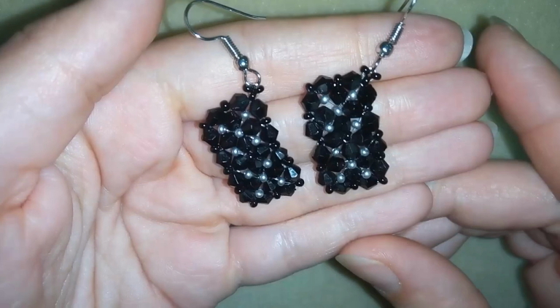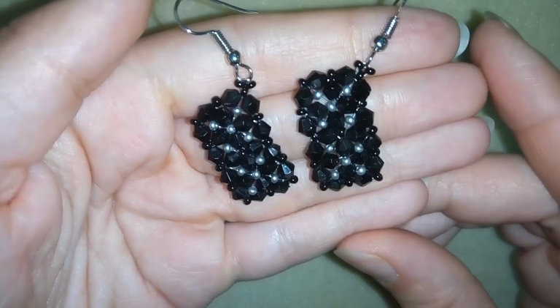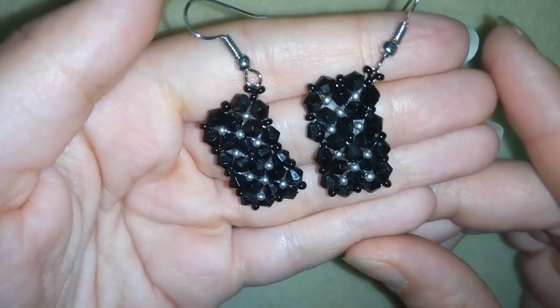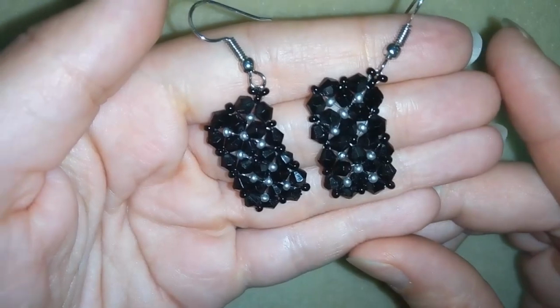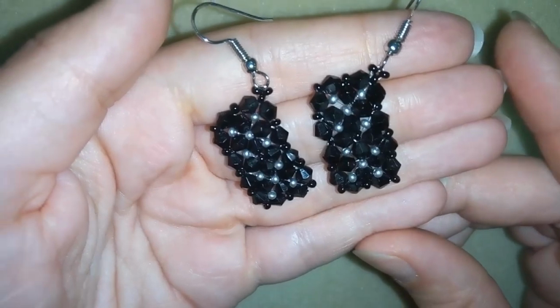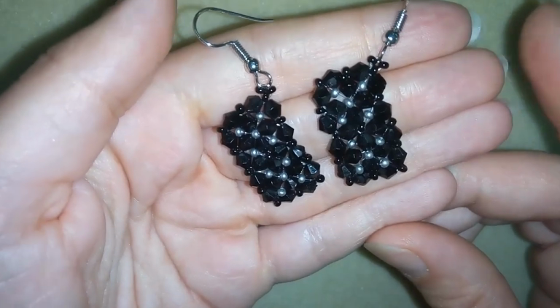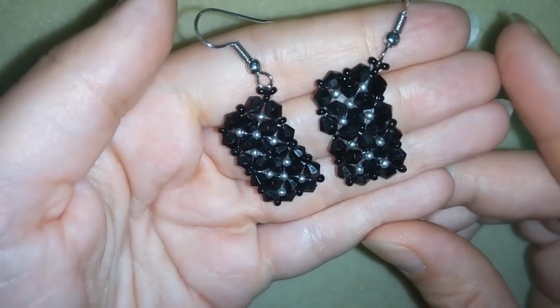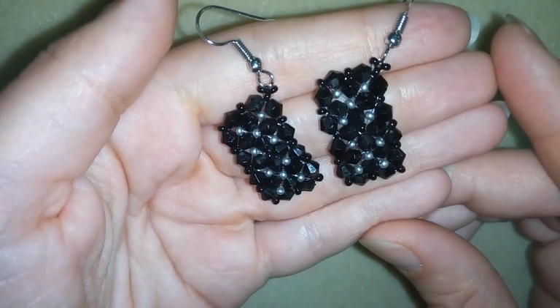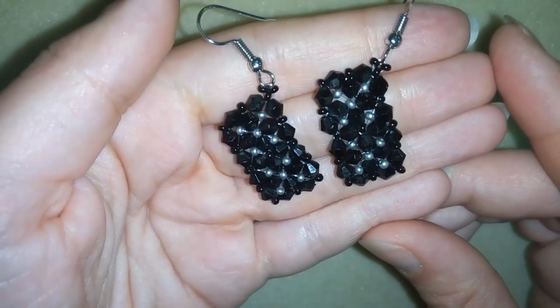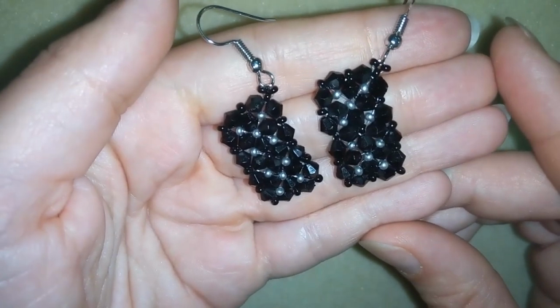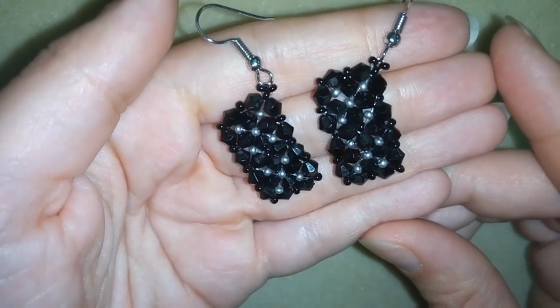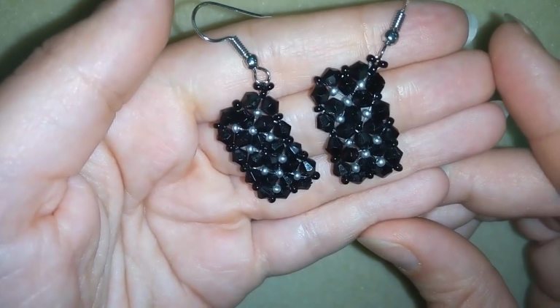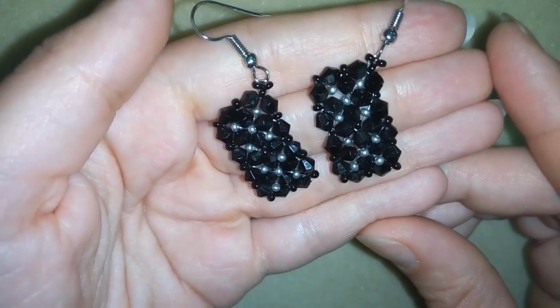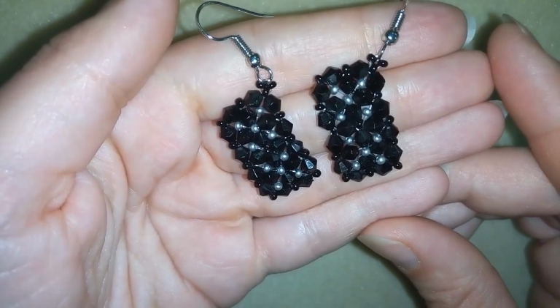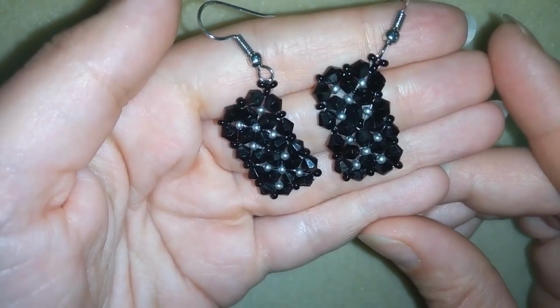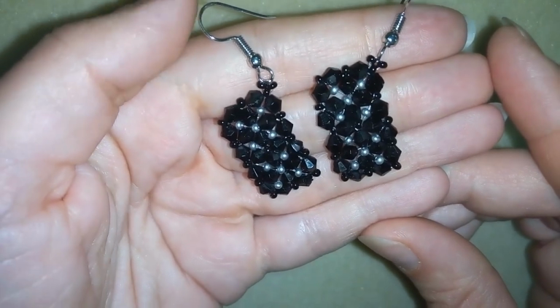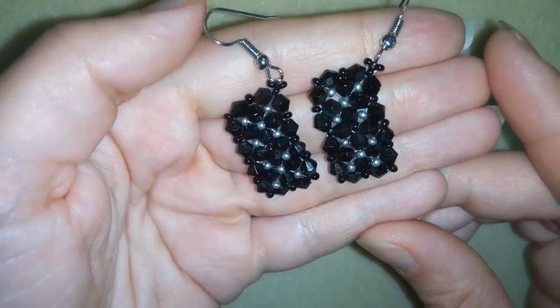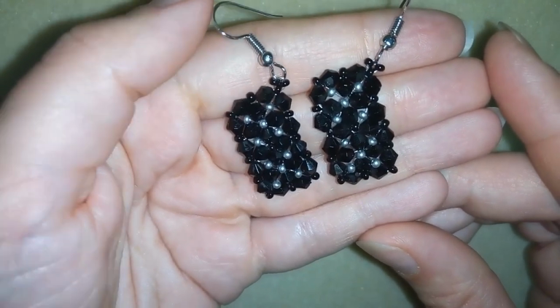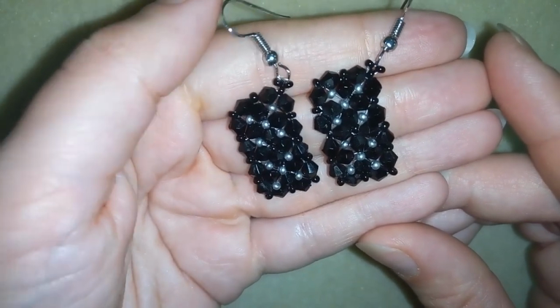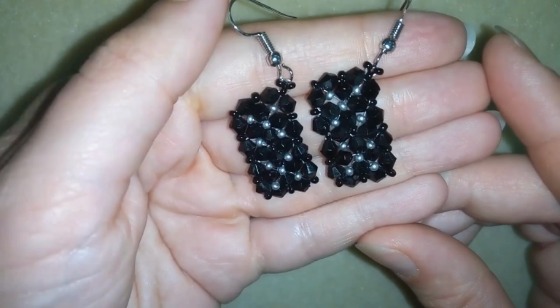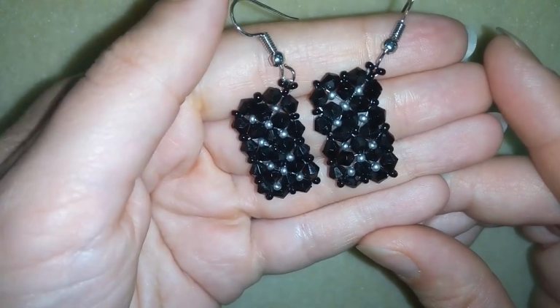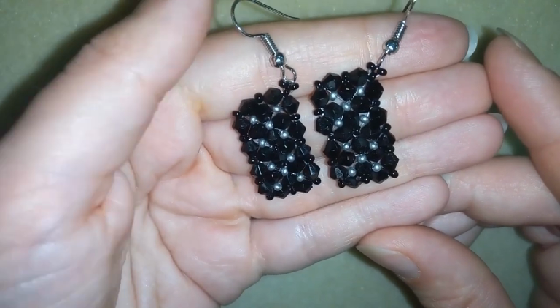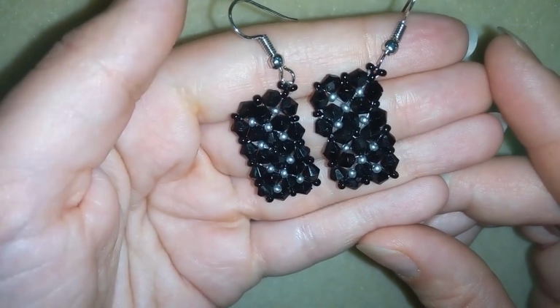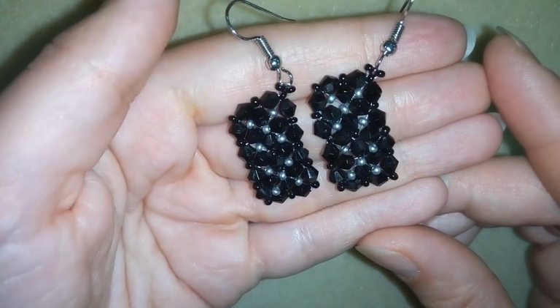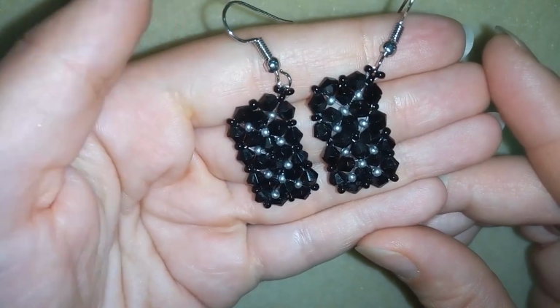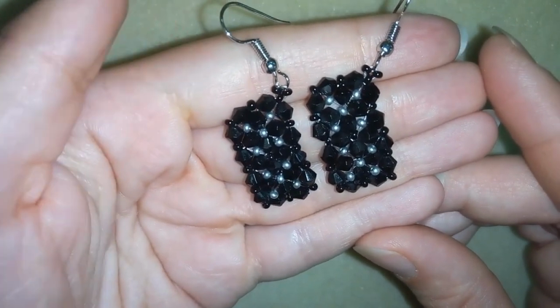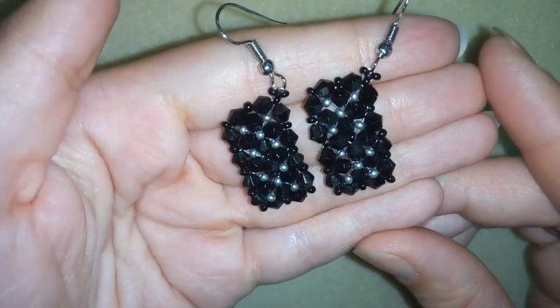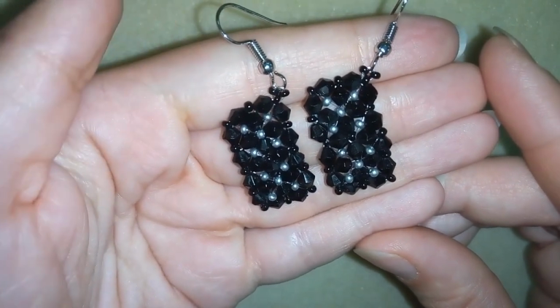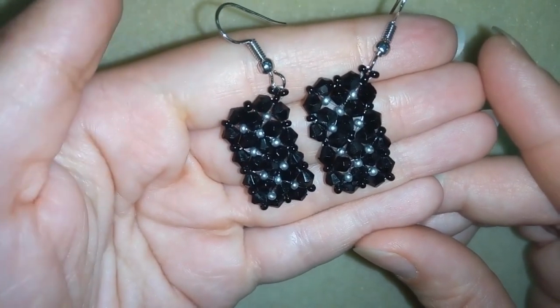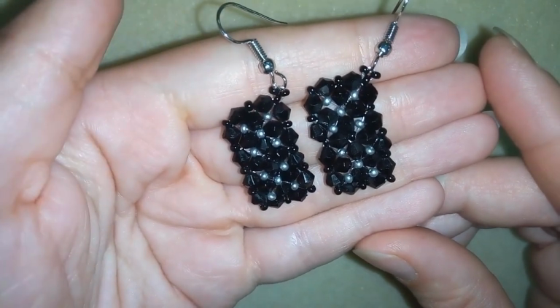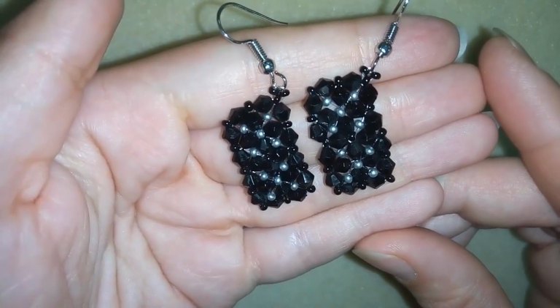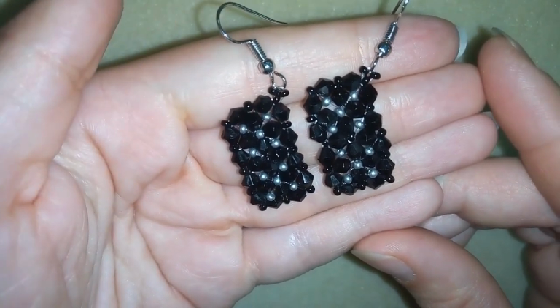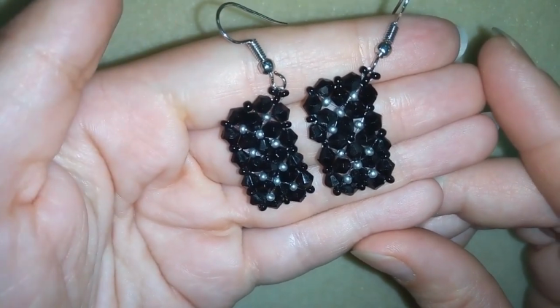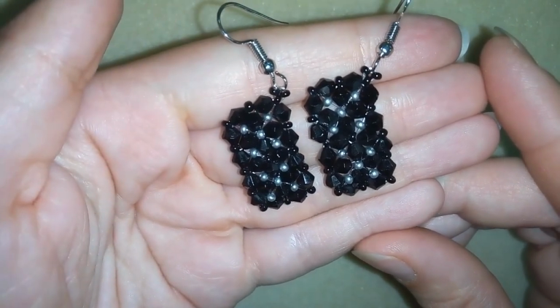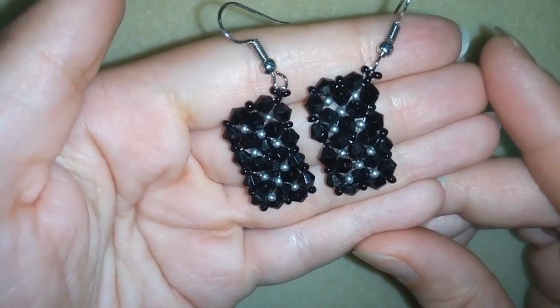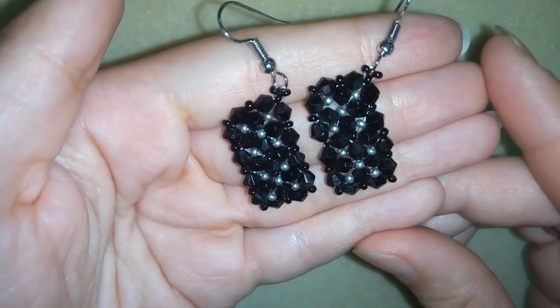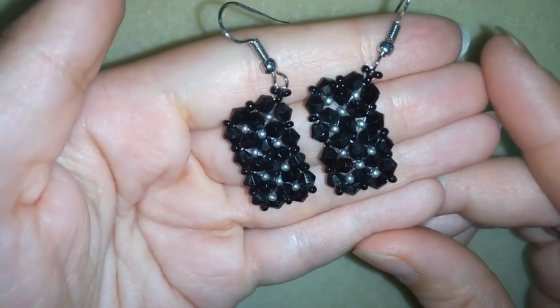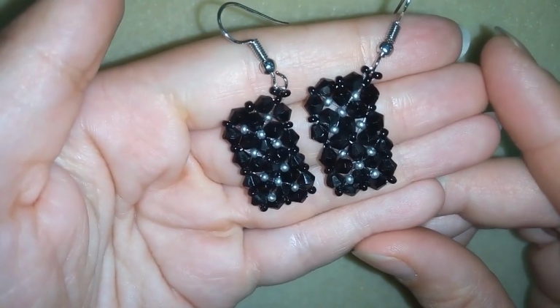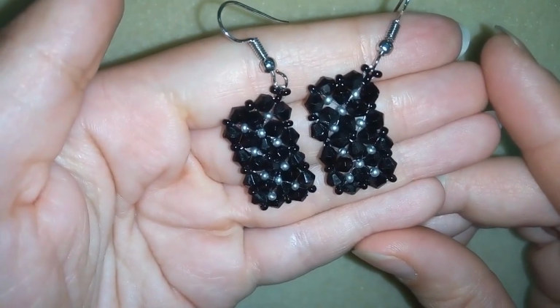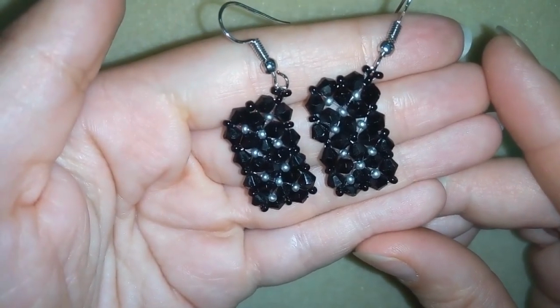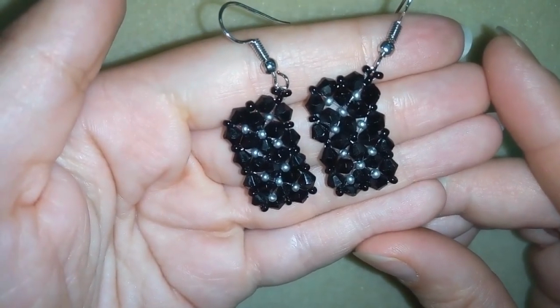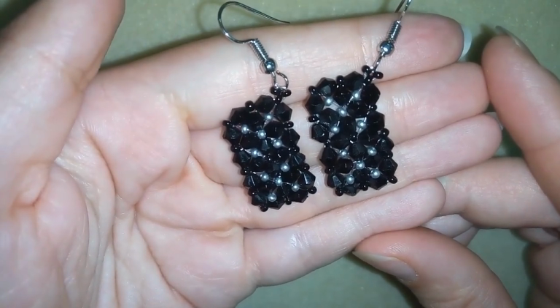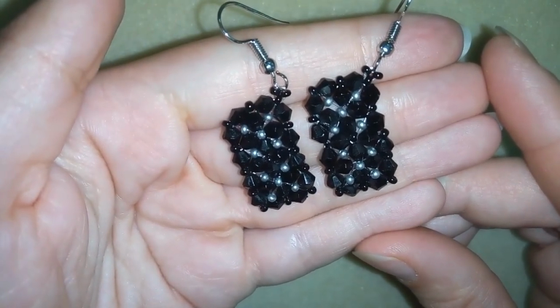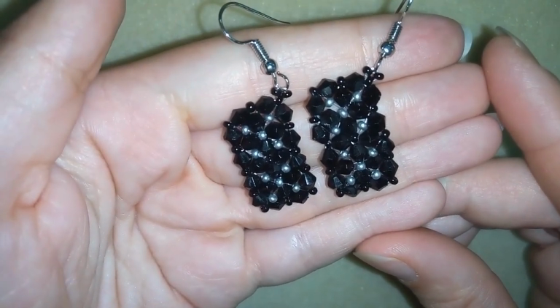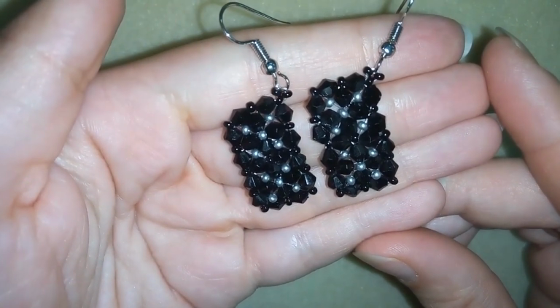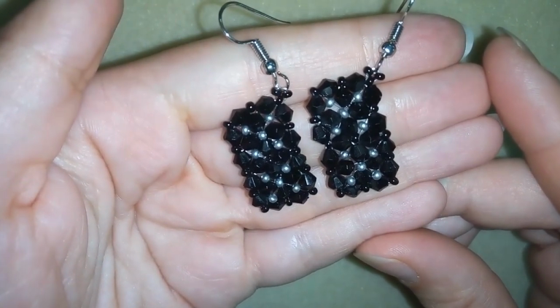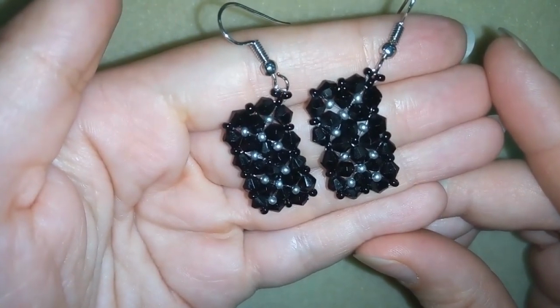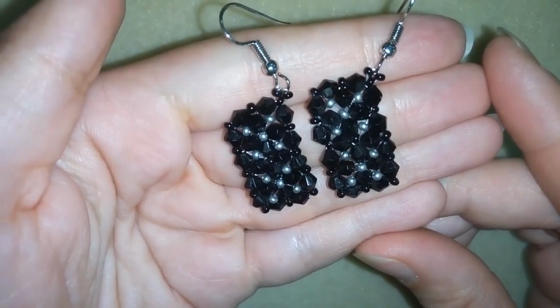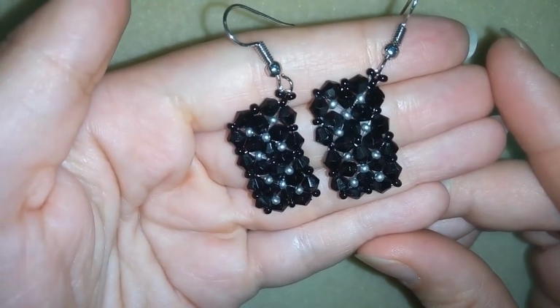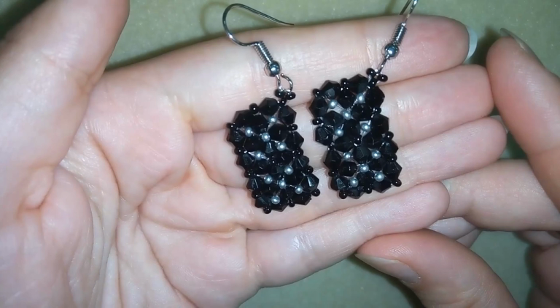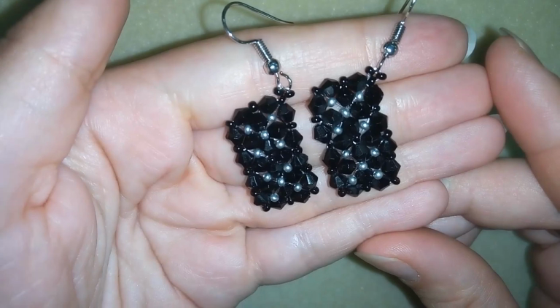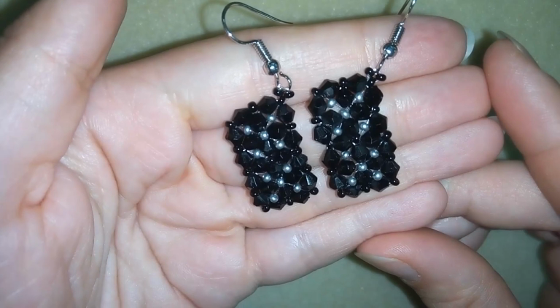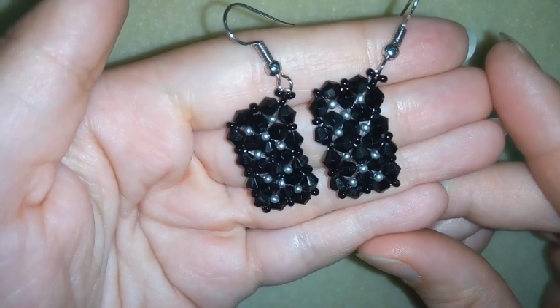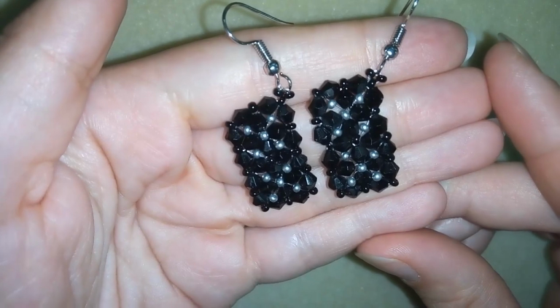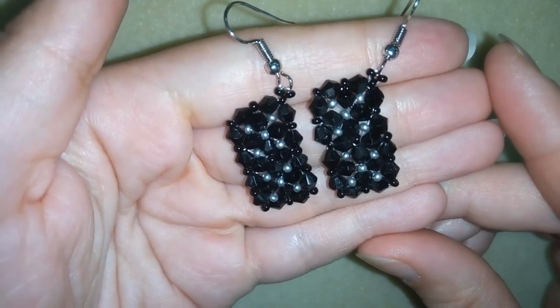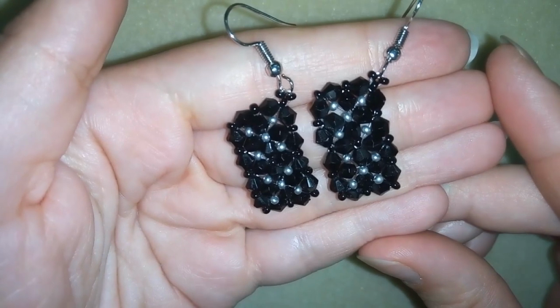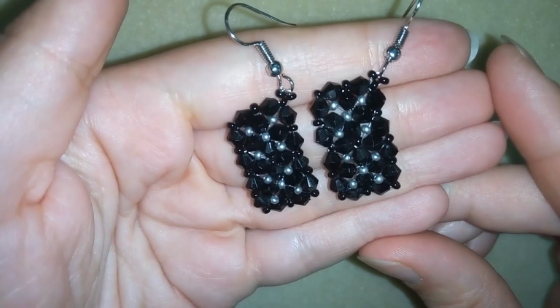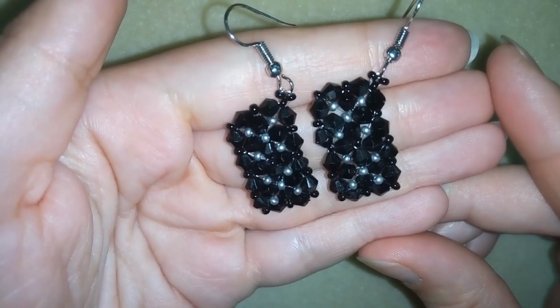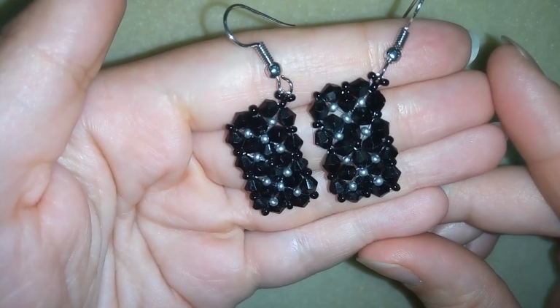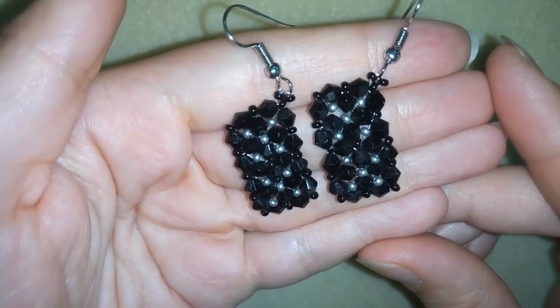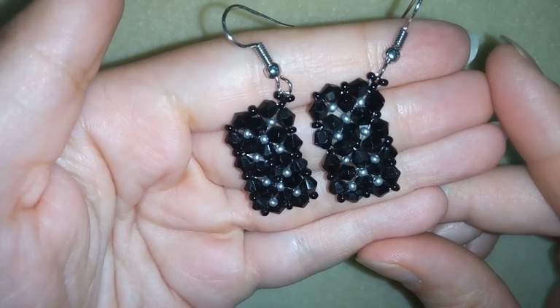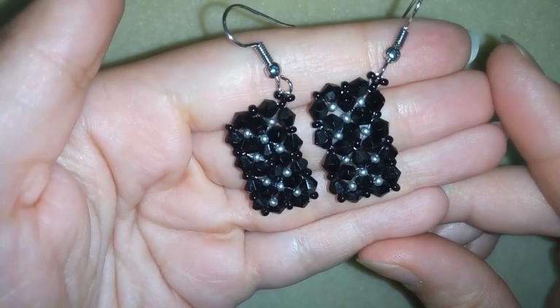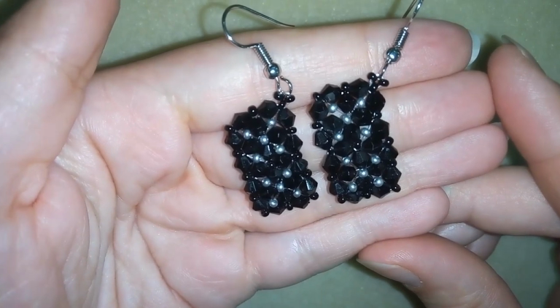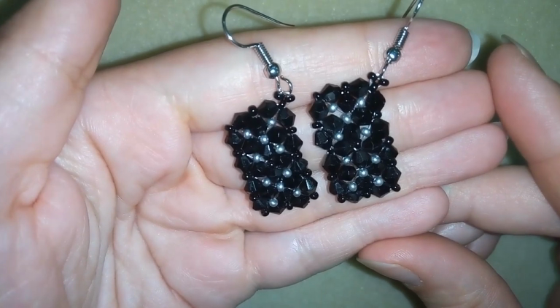Hi there you guys! I'm Teddy from Bijuteo Beading. In today's video I'm gonna be showing you how to make these beautiful domino earrings.